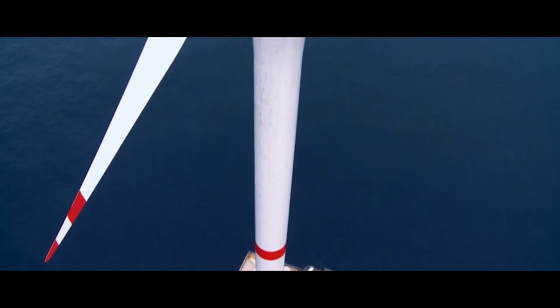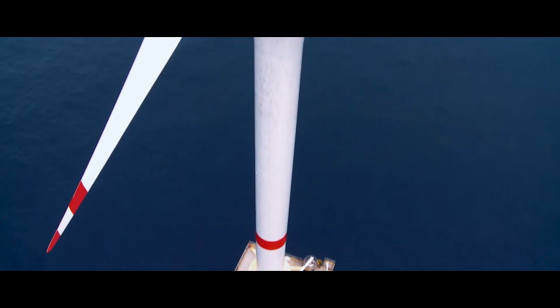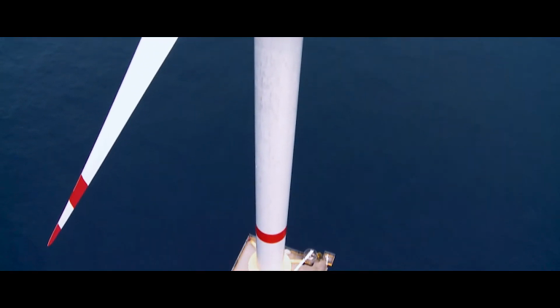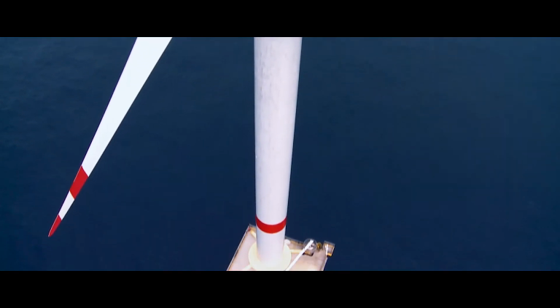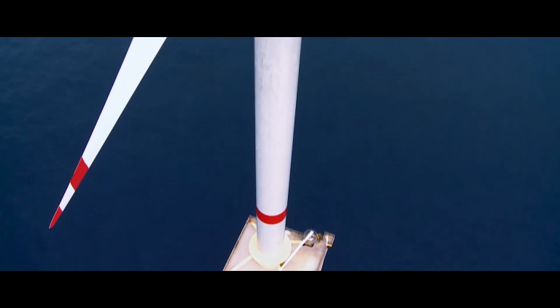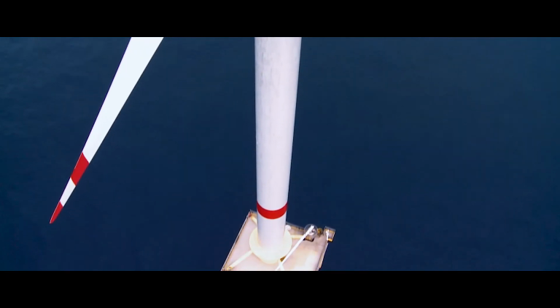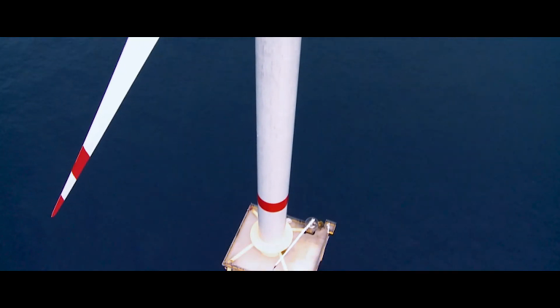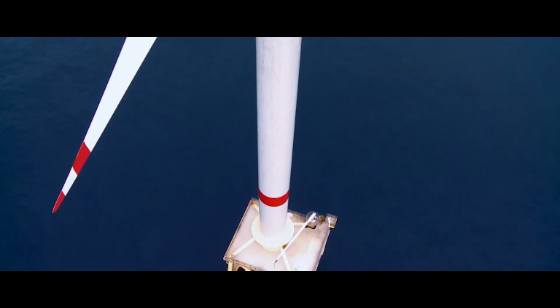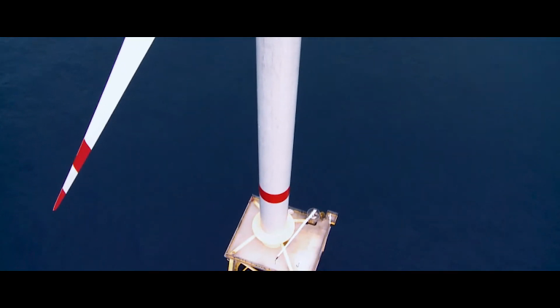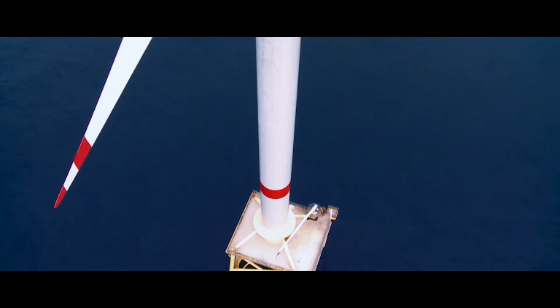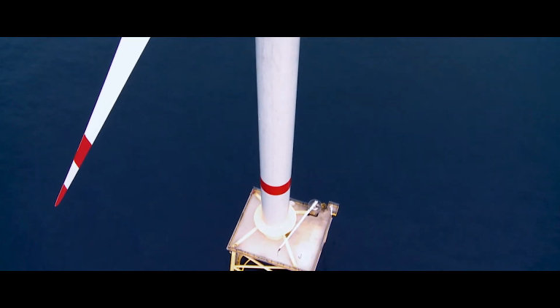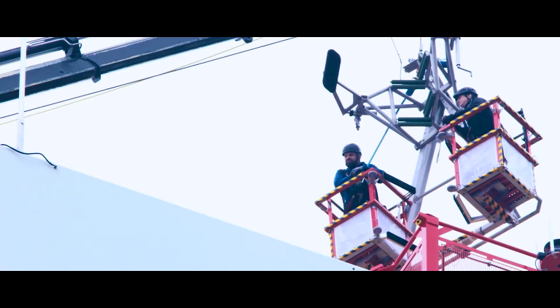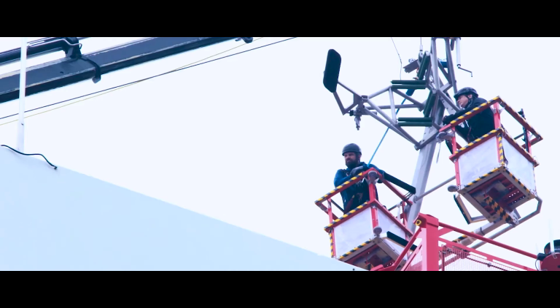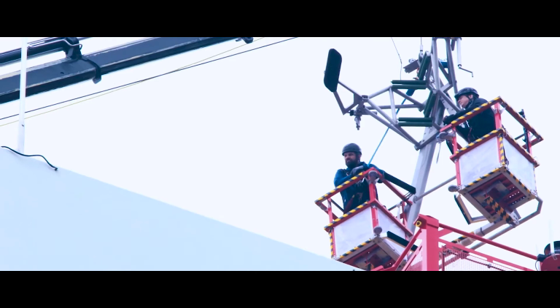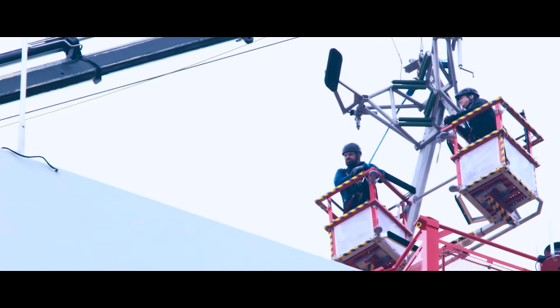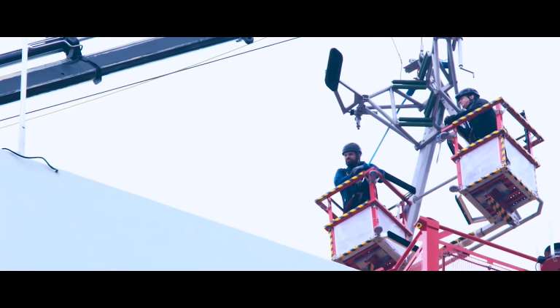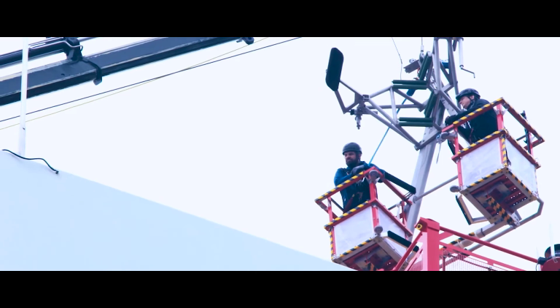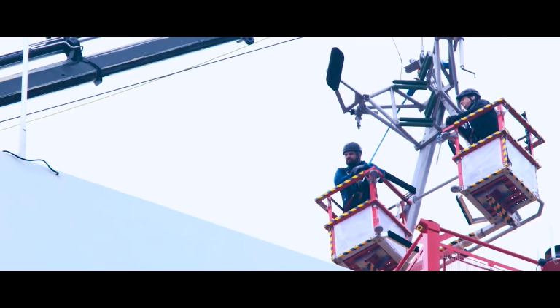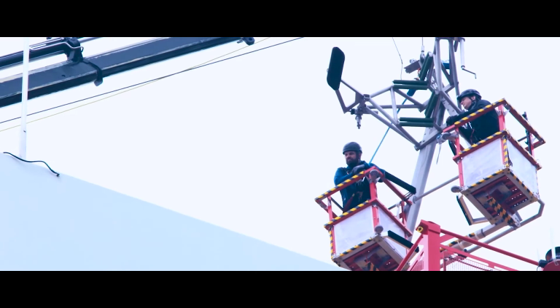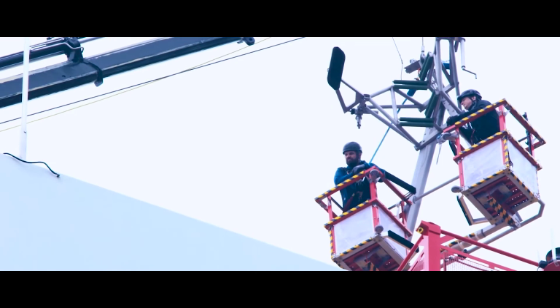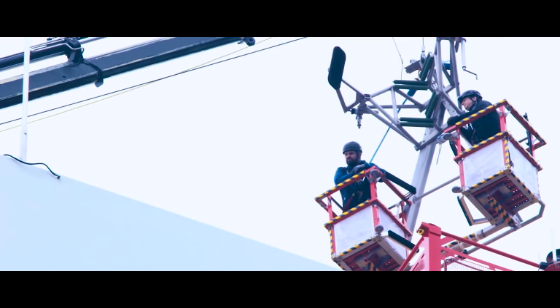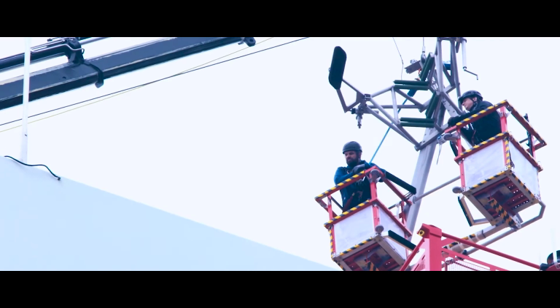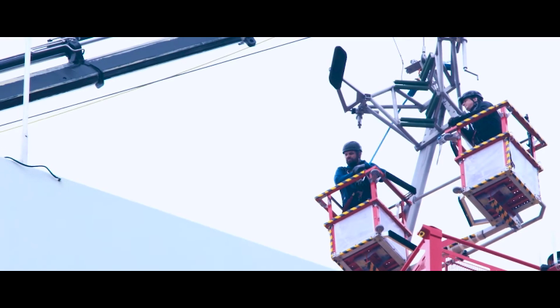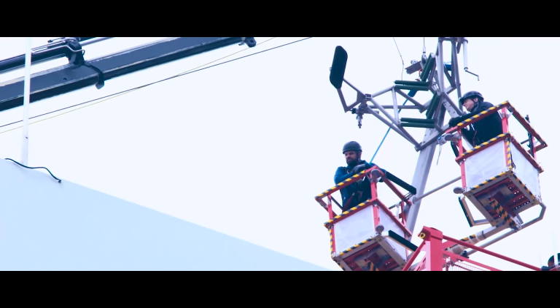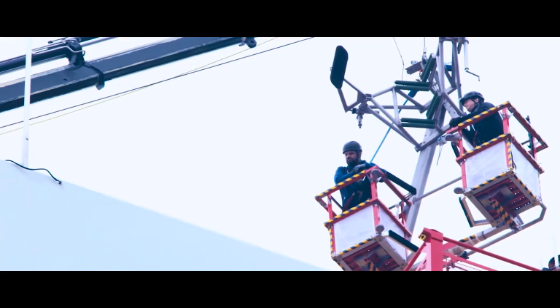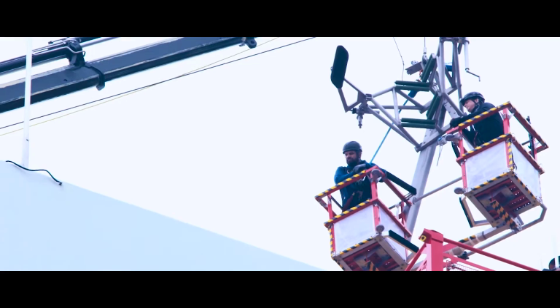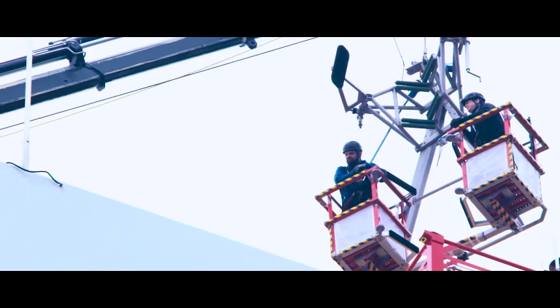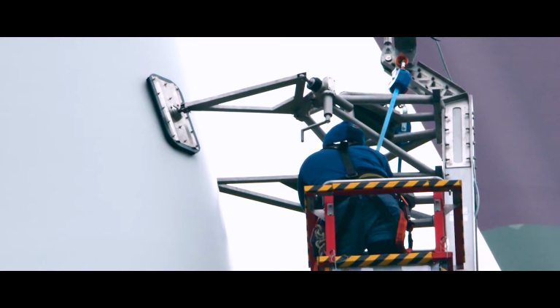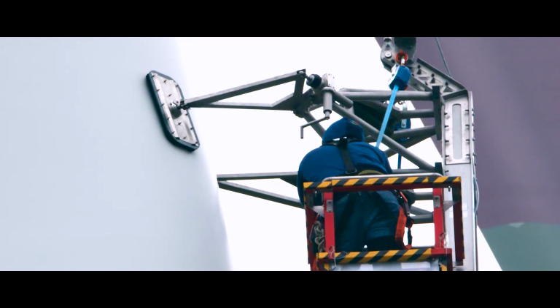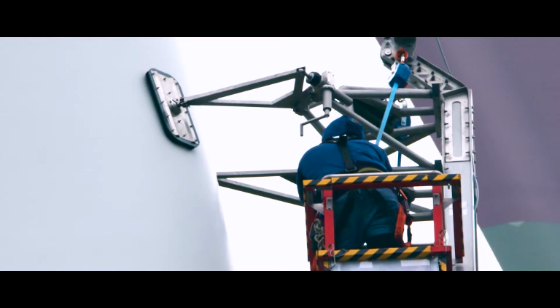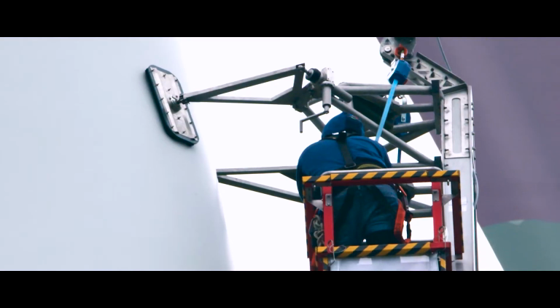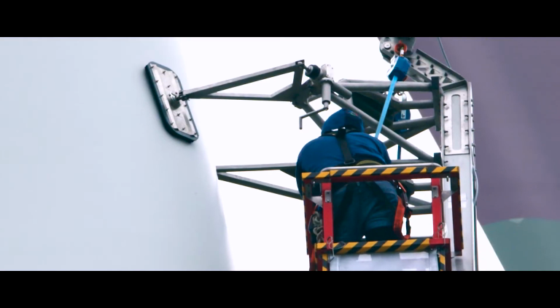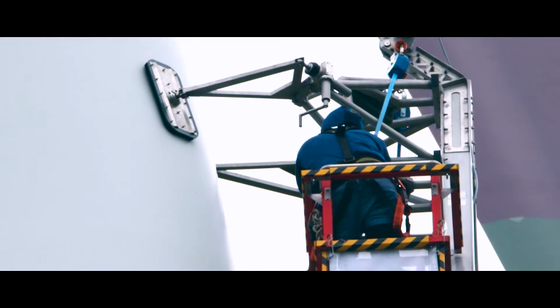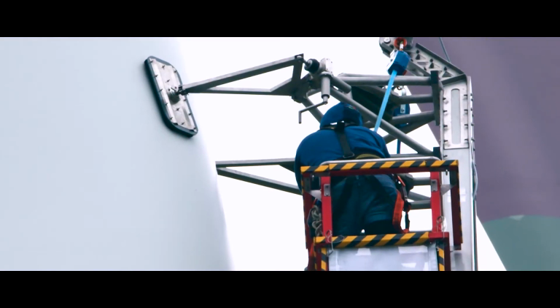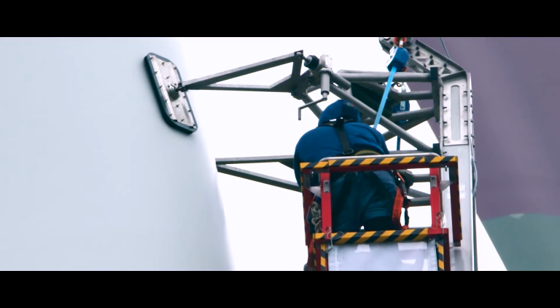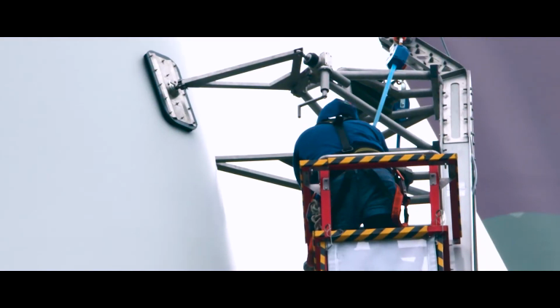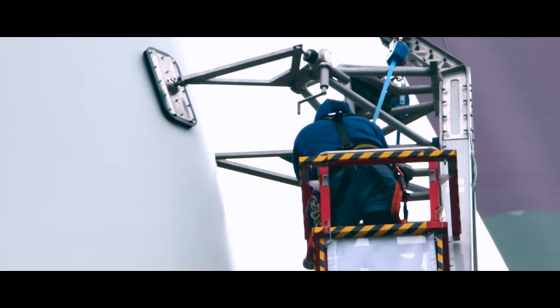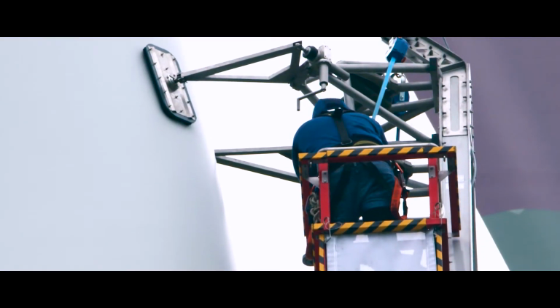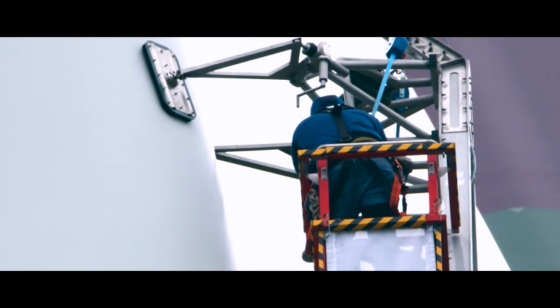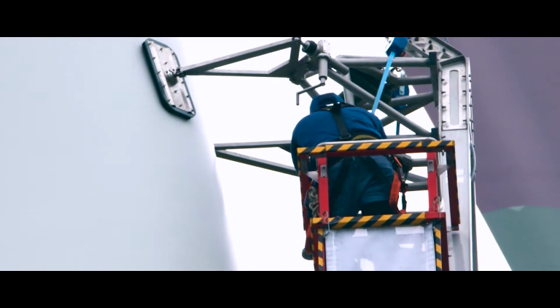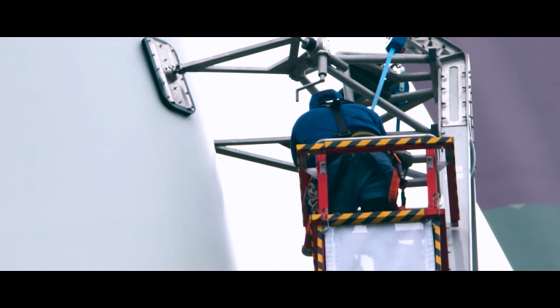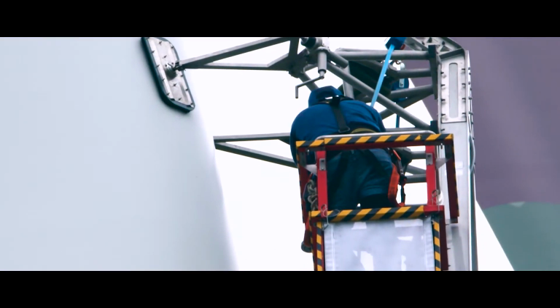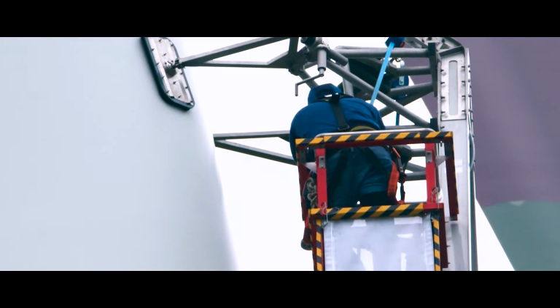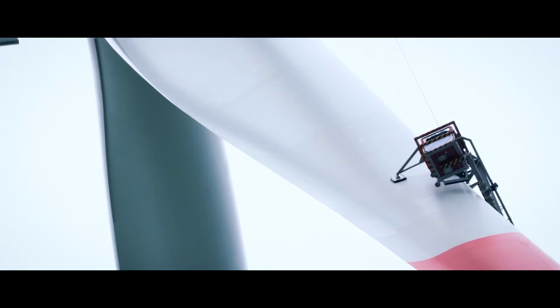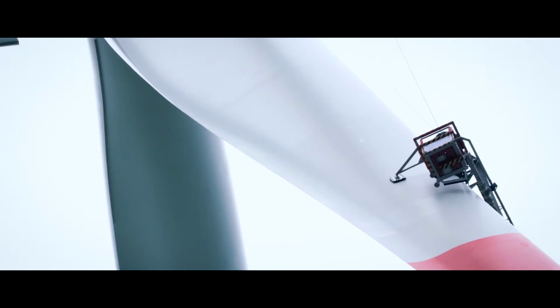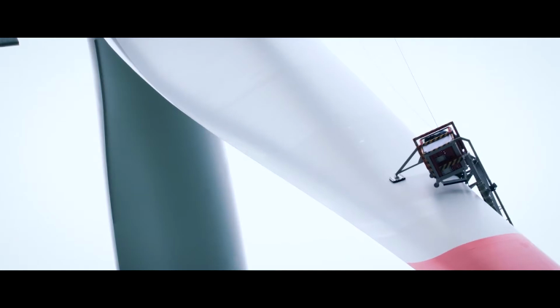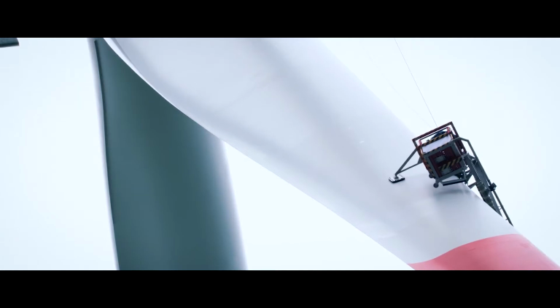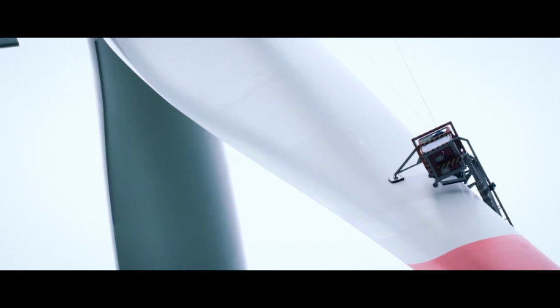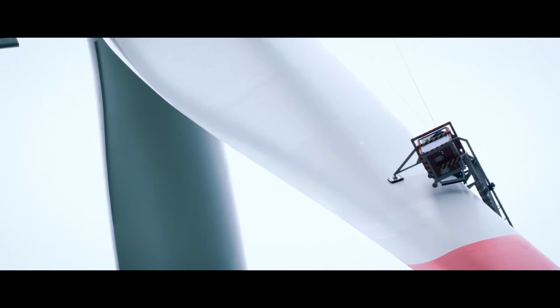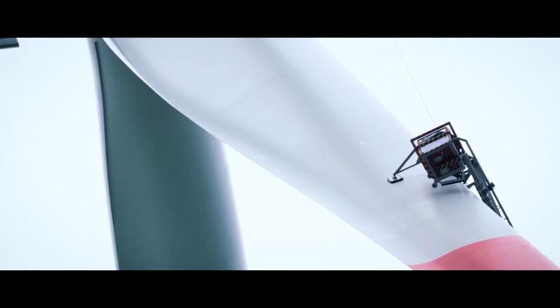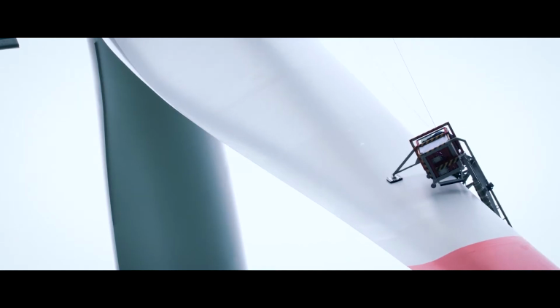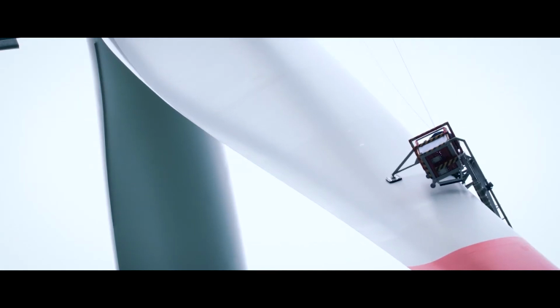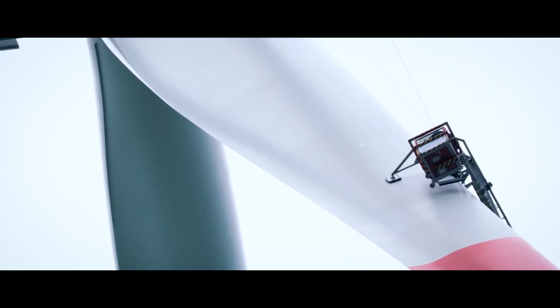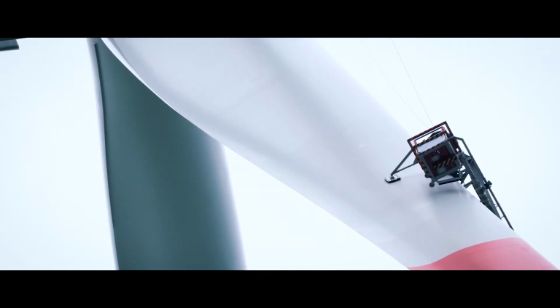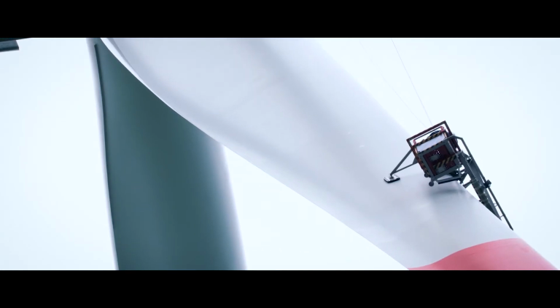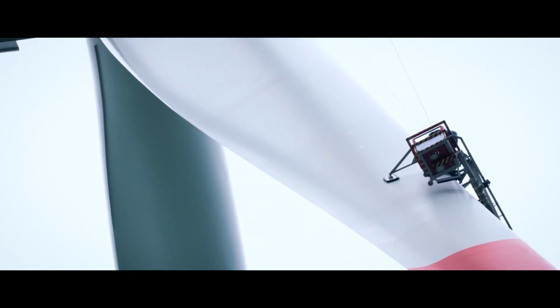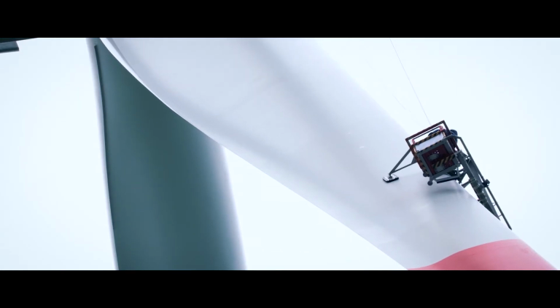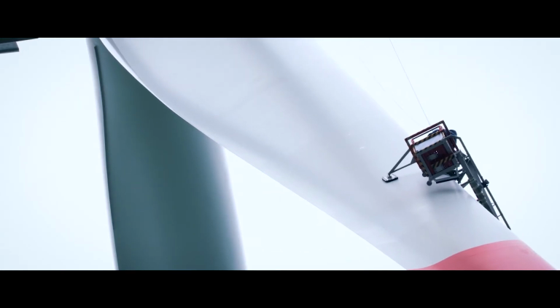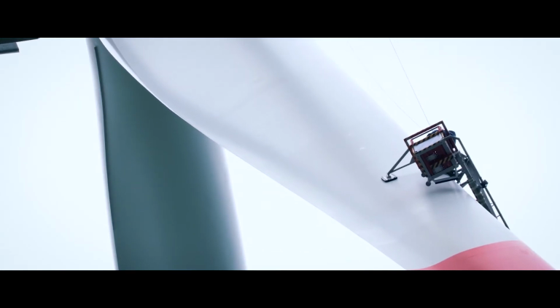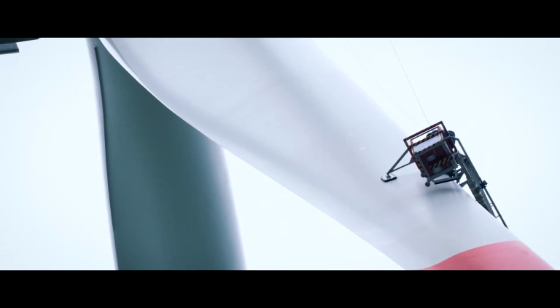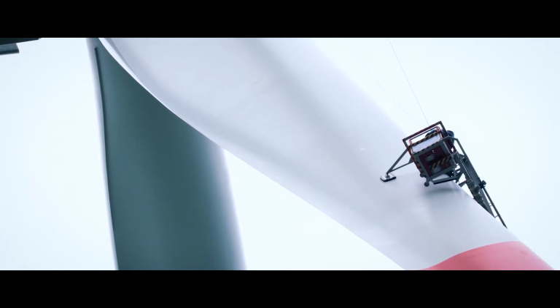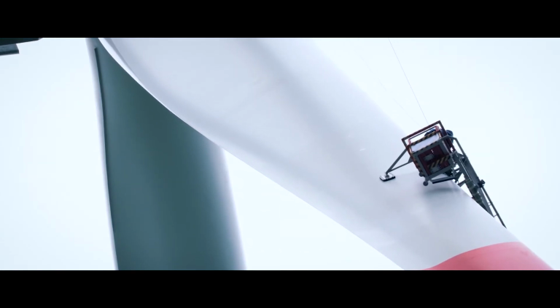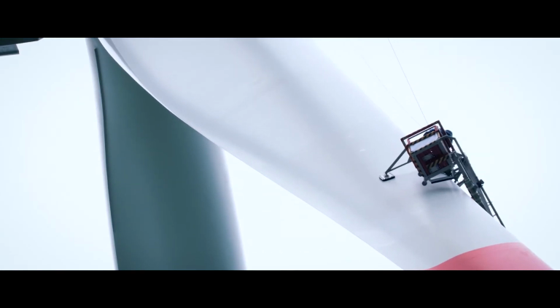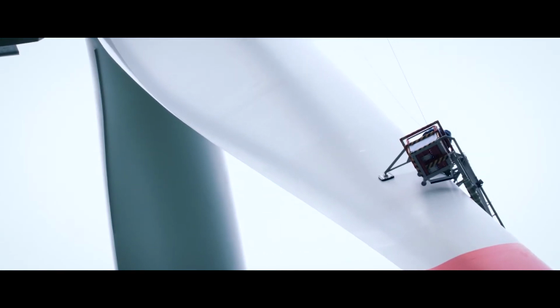Palfinger Blade Access is an innovative solution for safe blade inspection and effective repair of wind turbine blades.